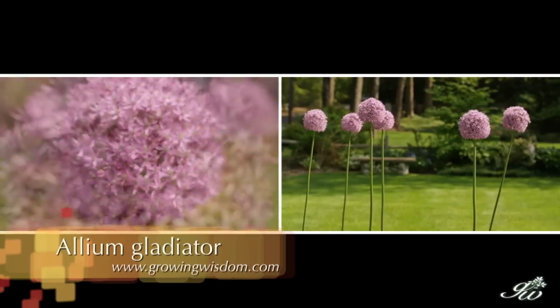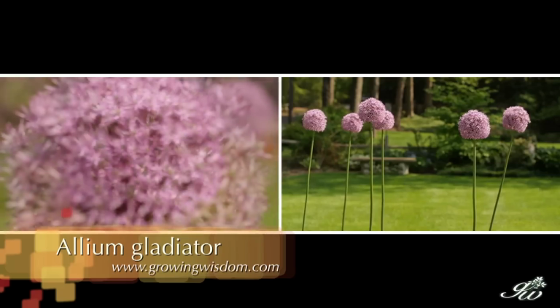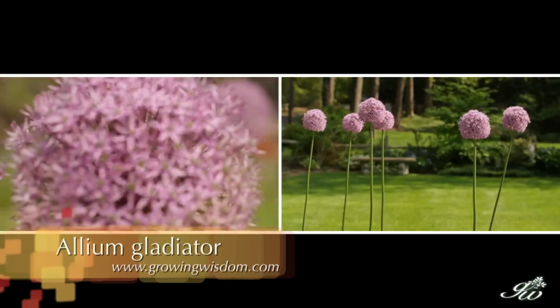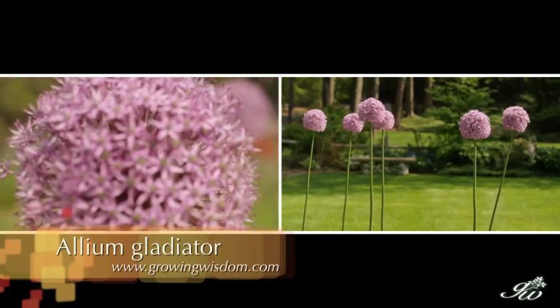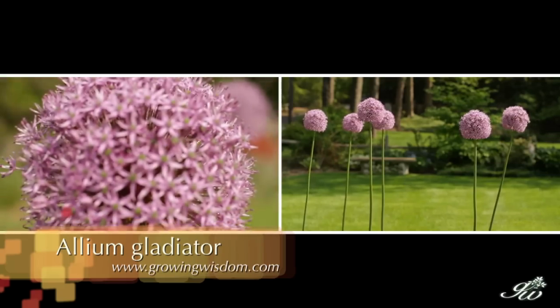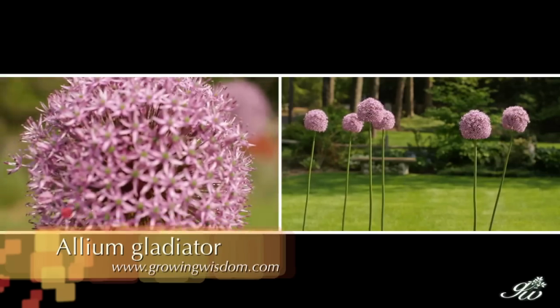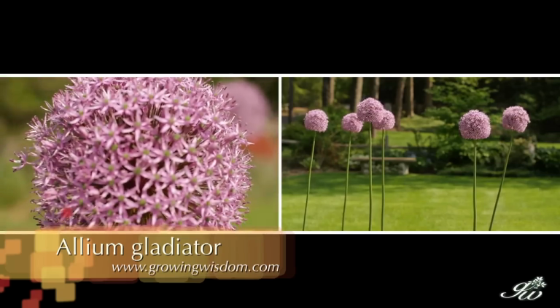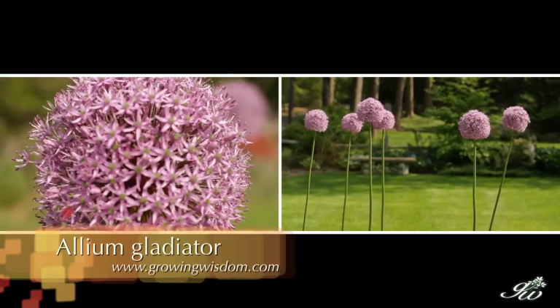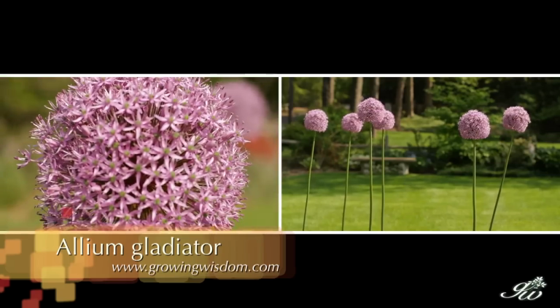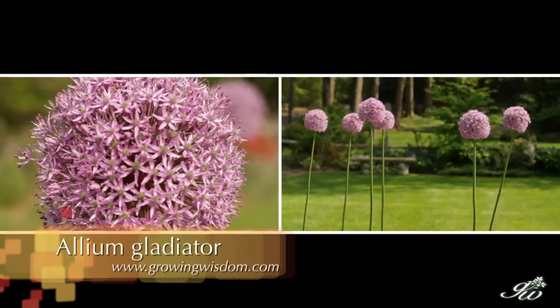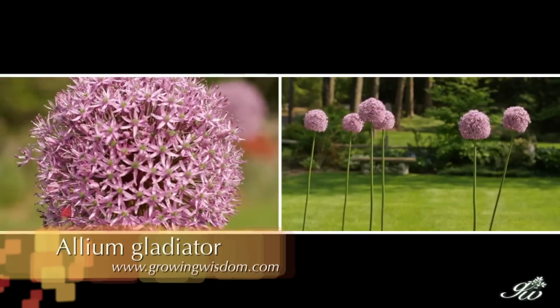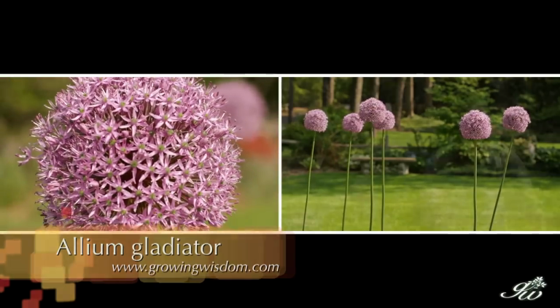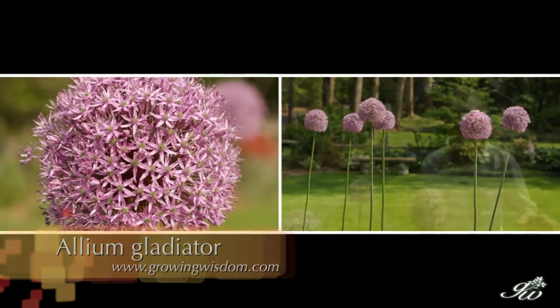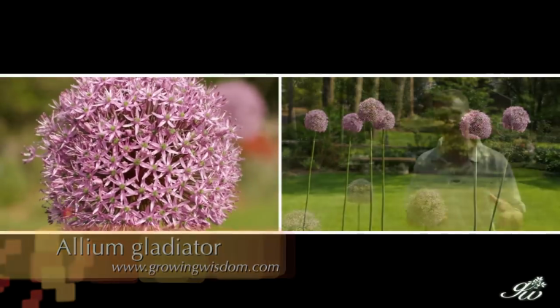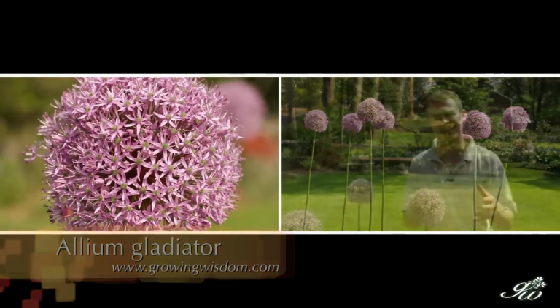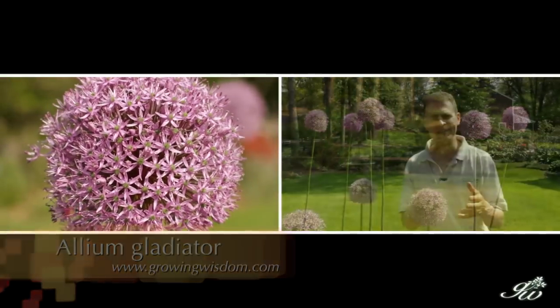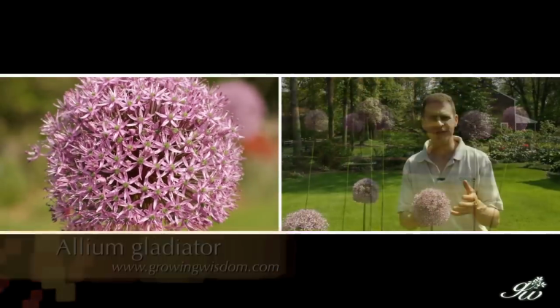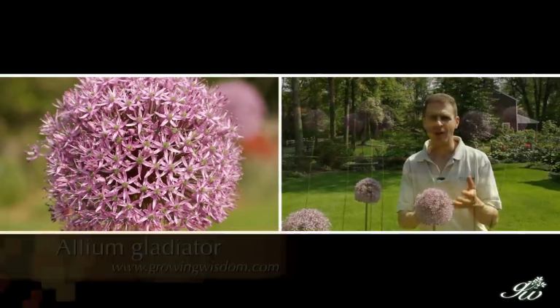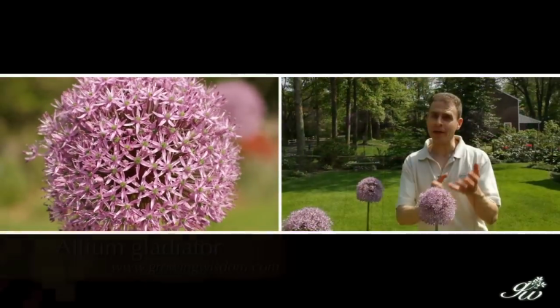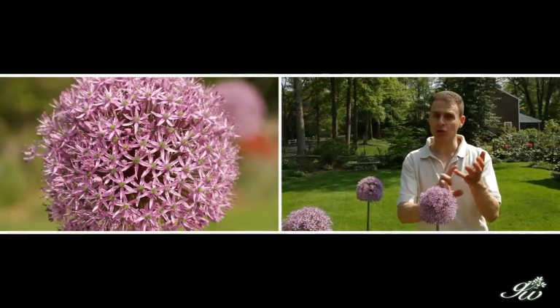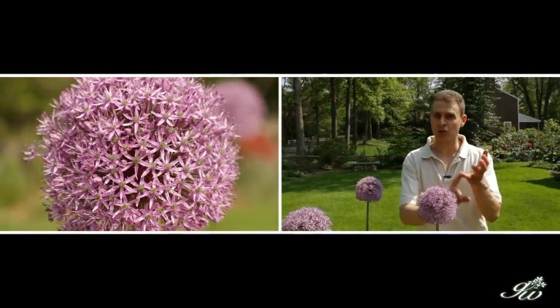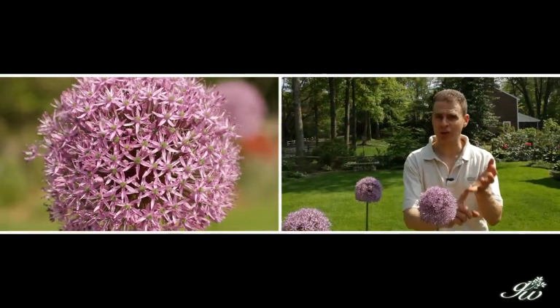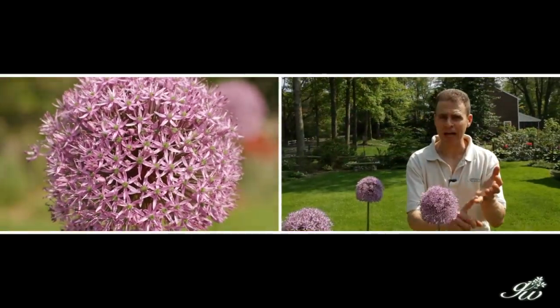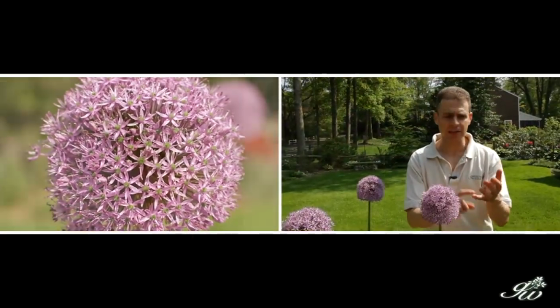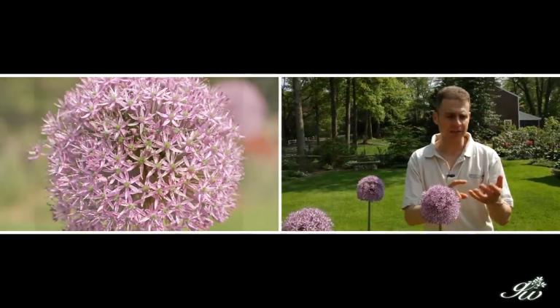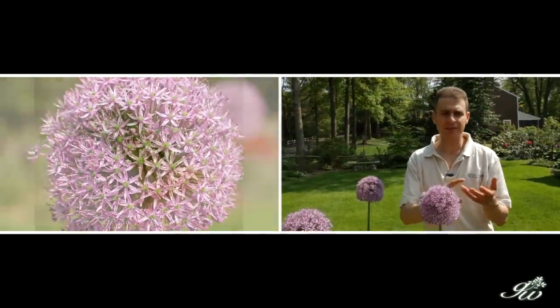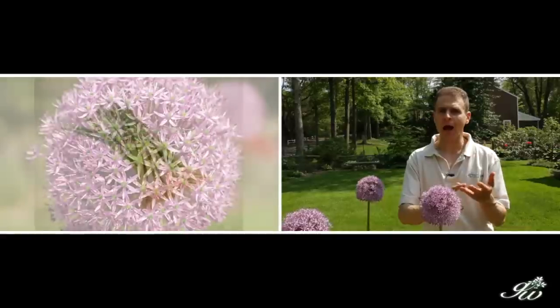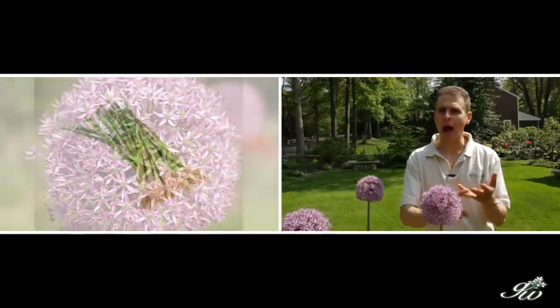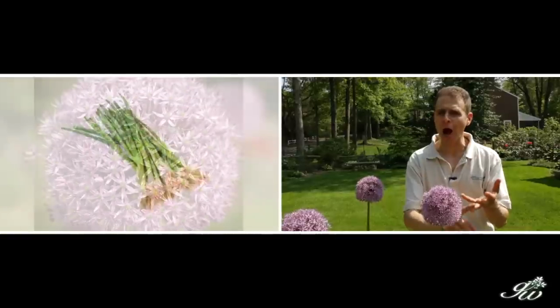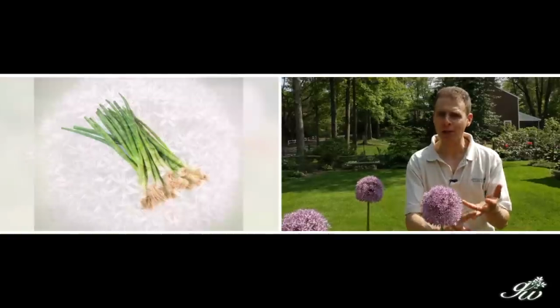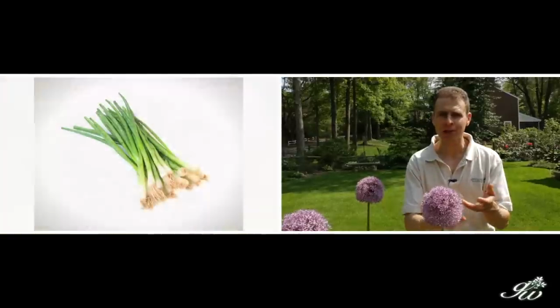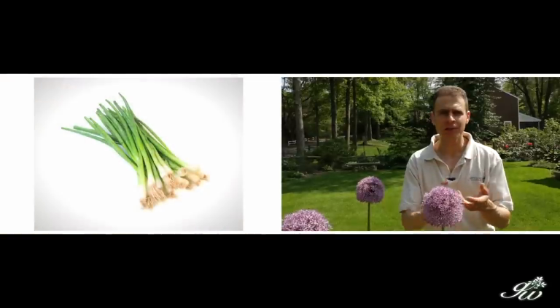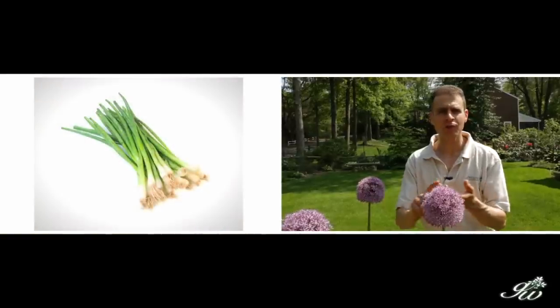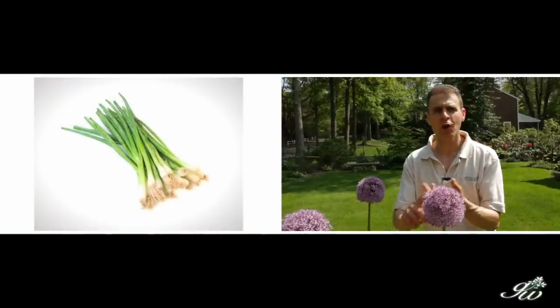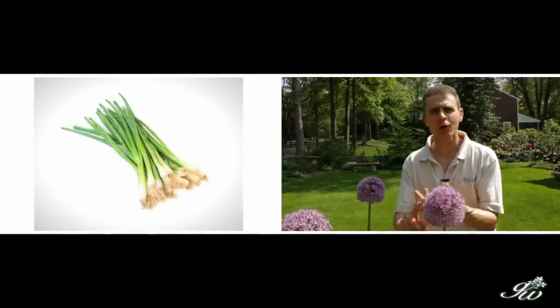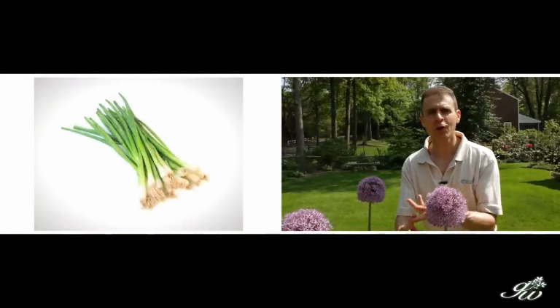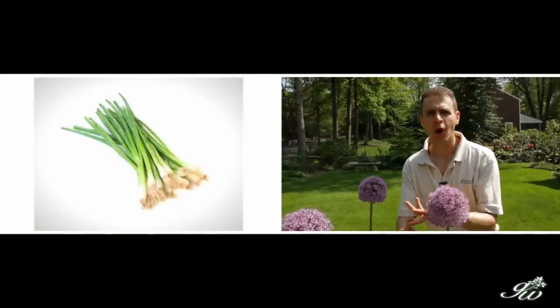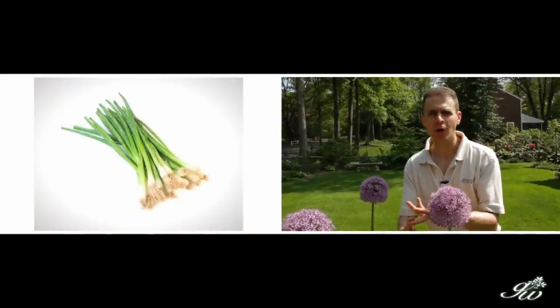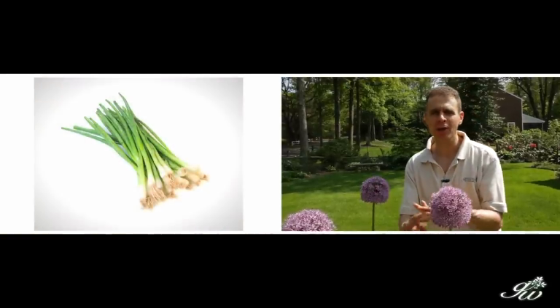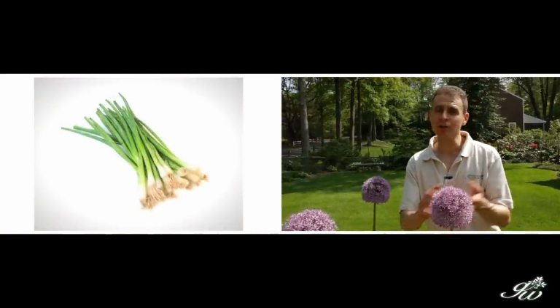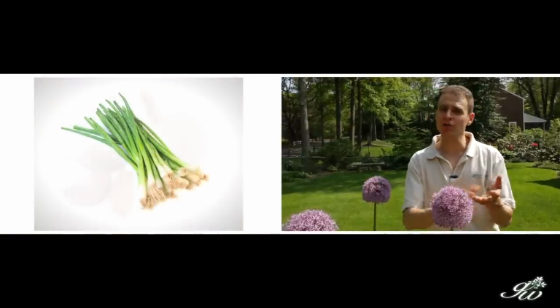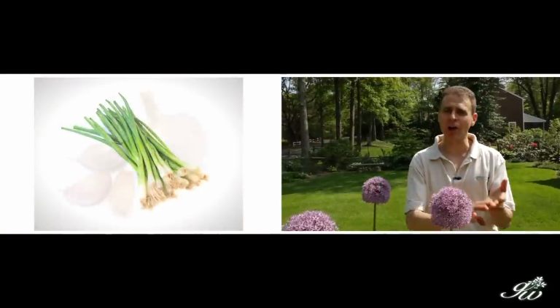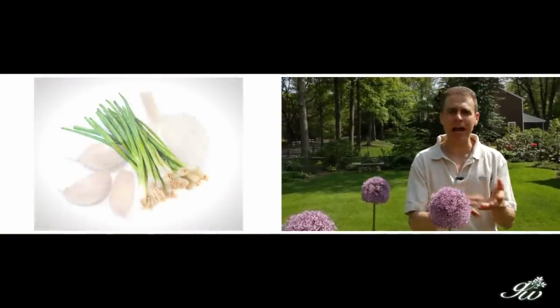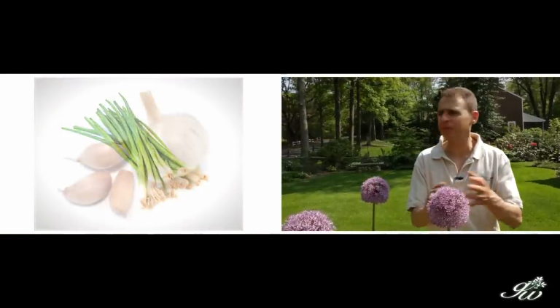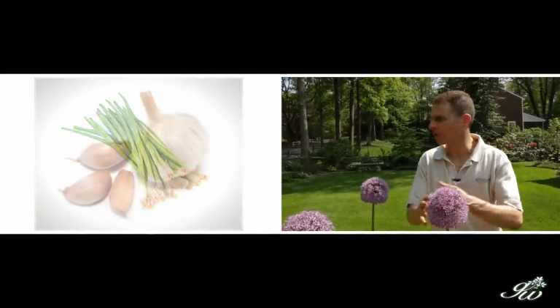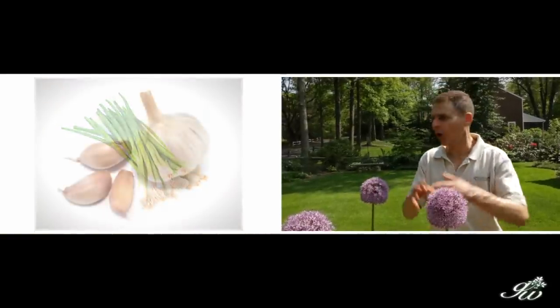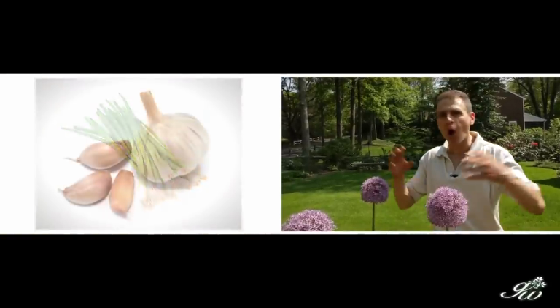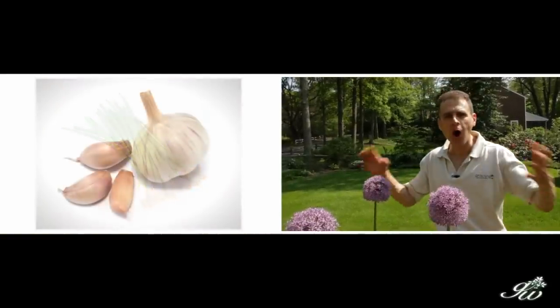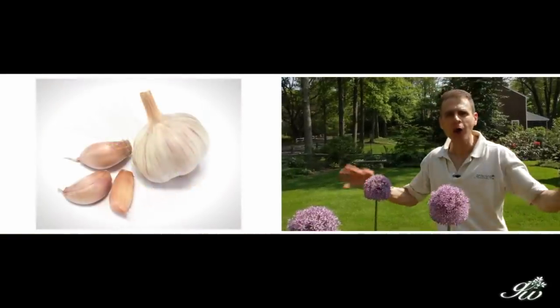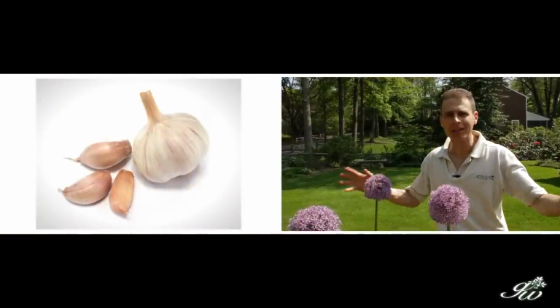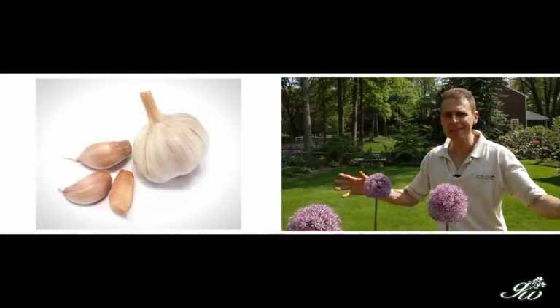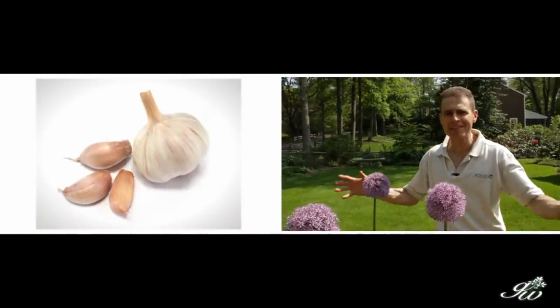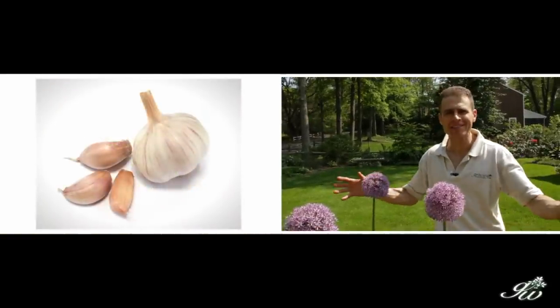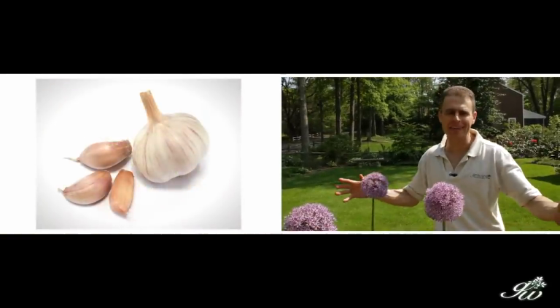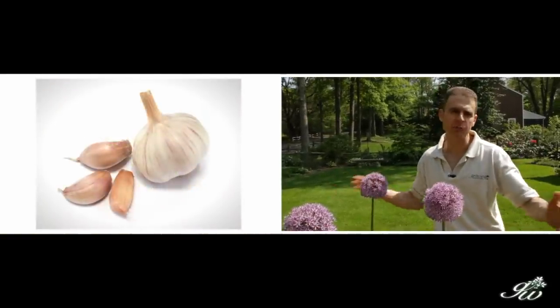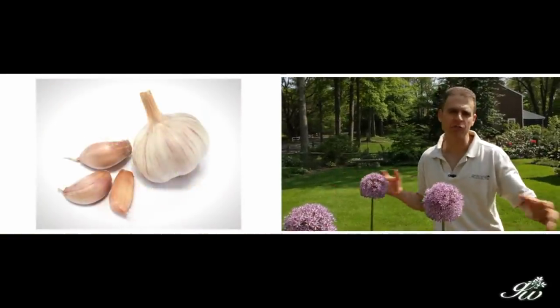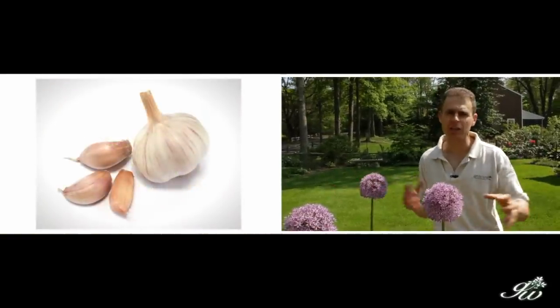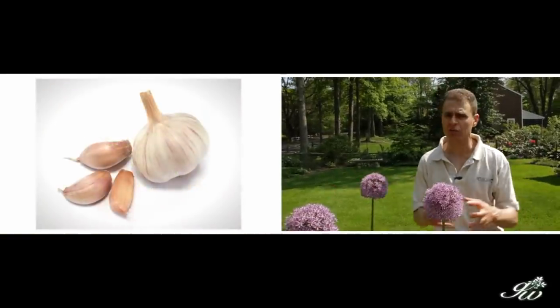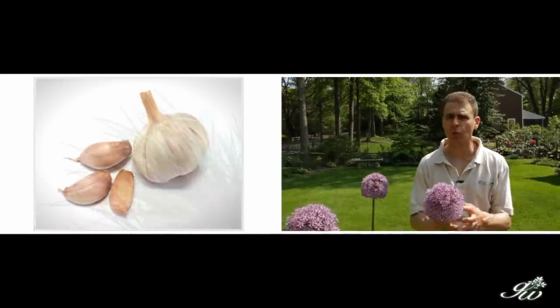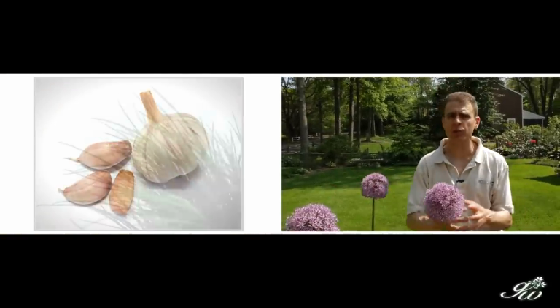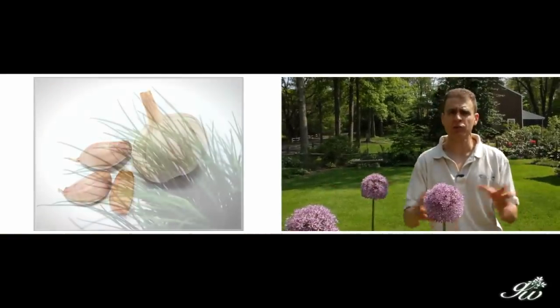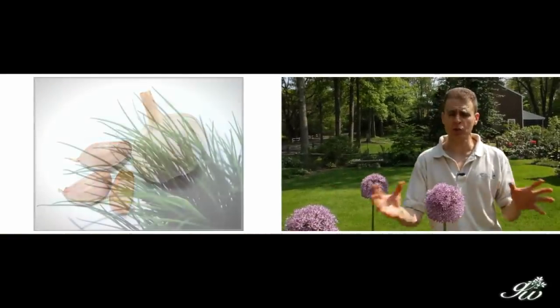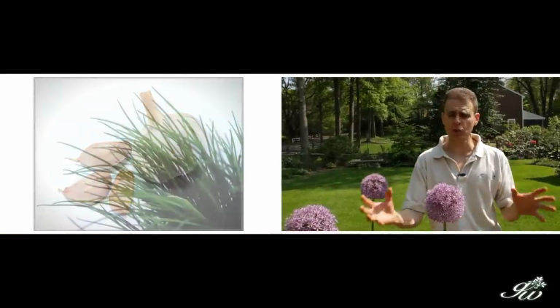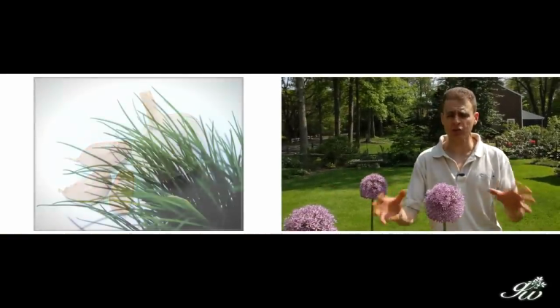Allium is a huge genus — things like shallots, onions, garlic, chives are all in the same genus, so it's huge.